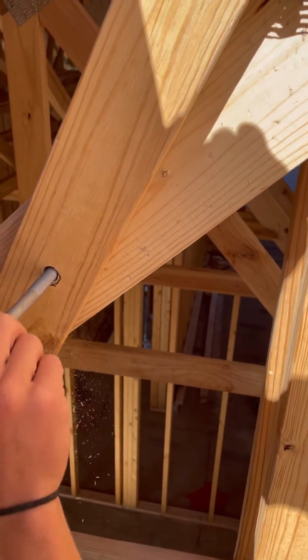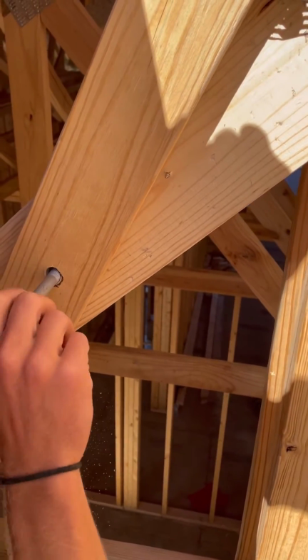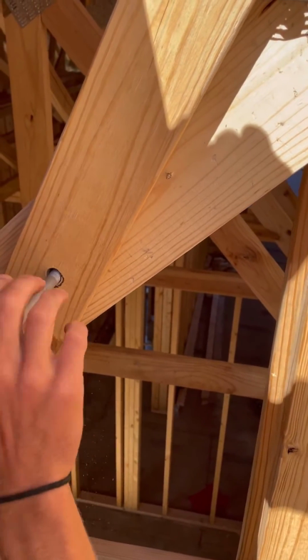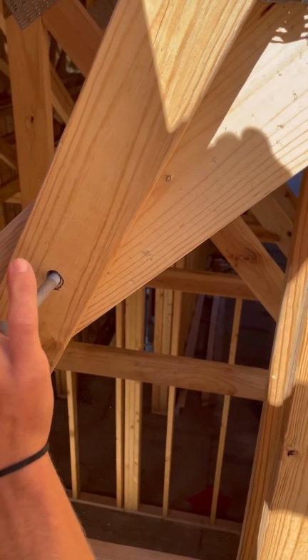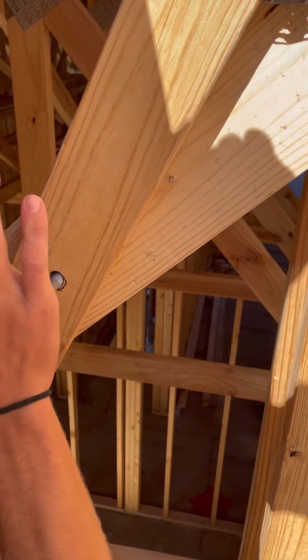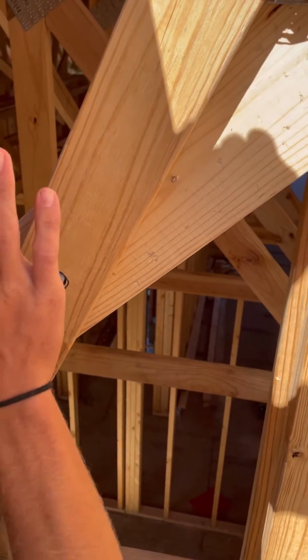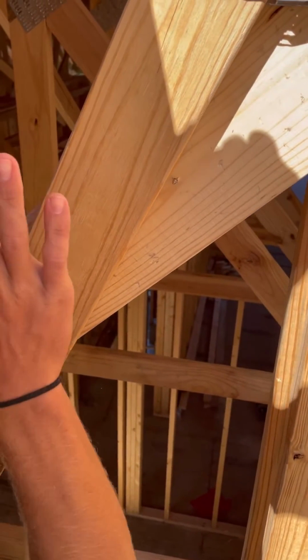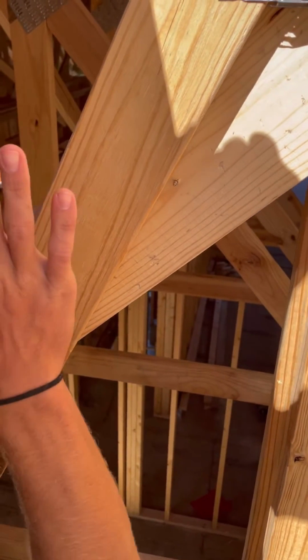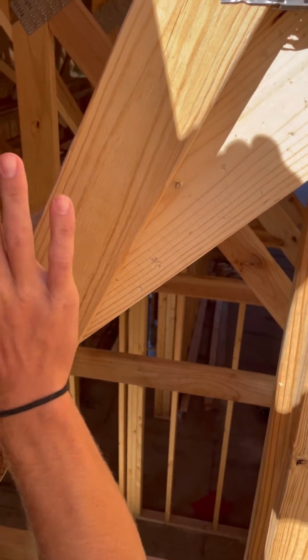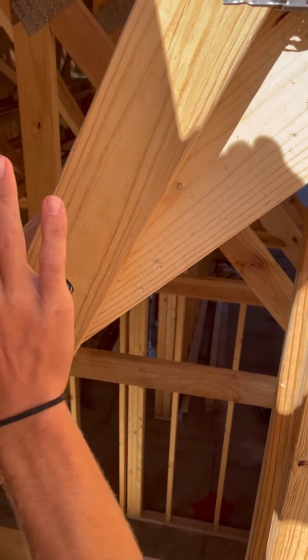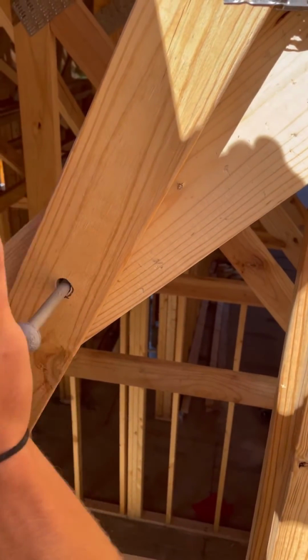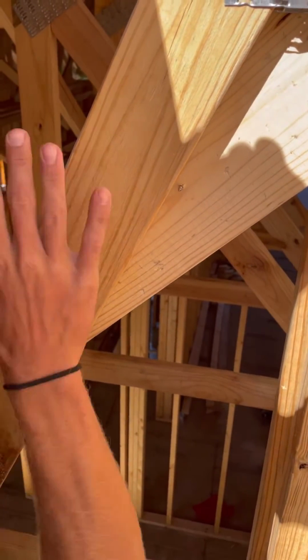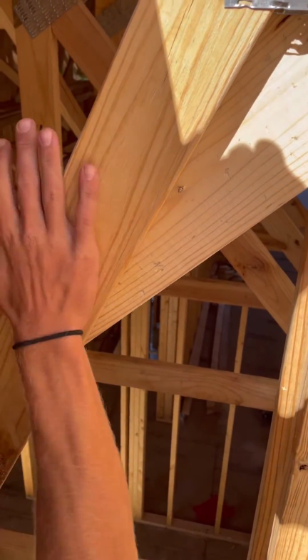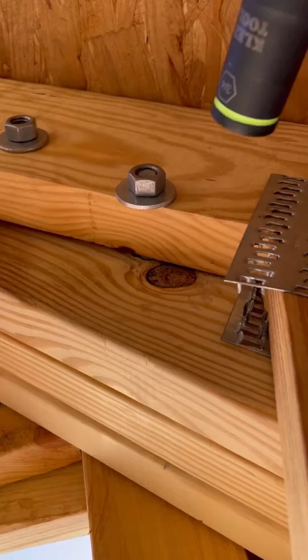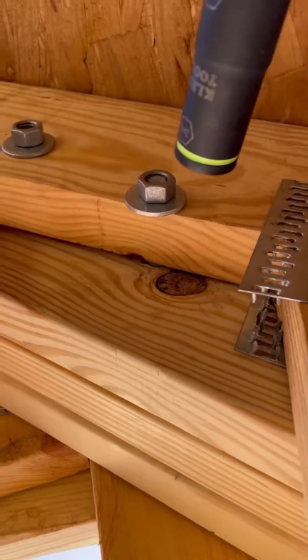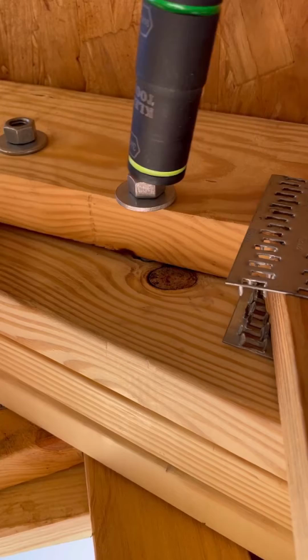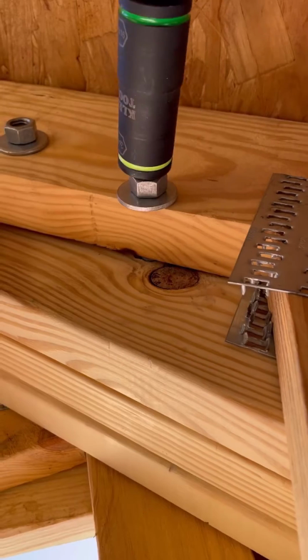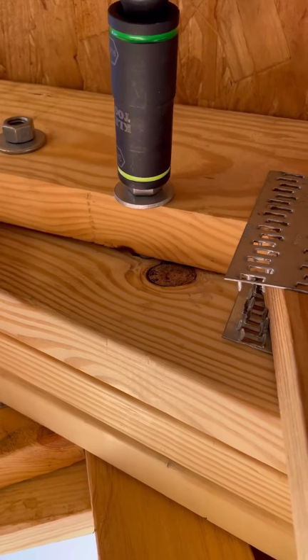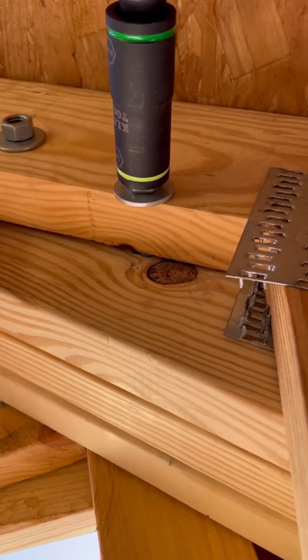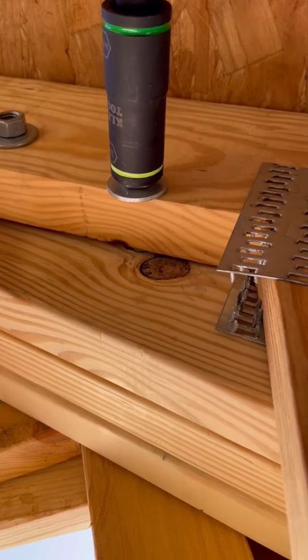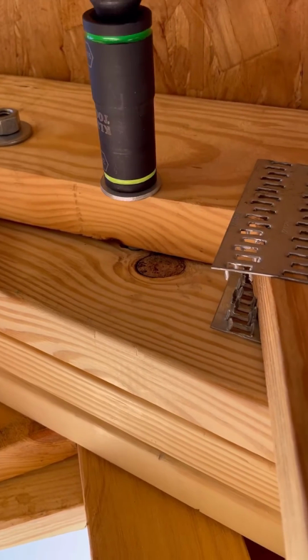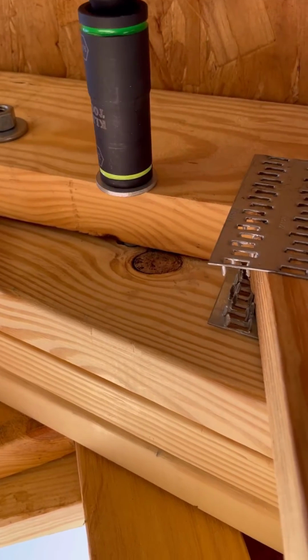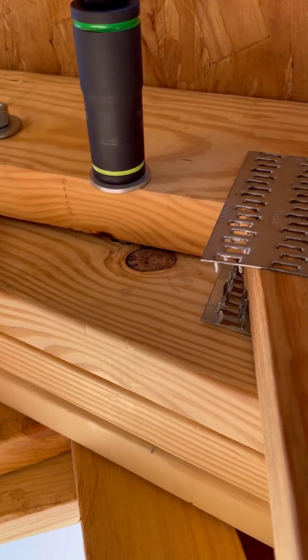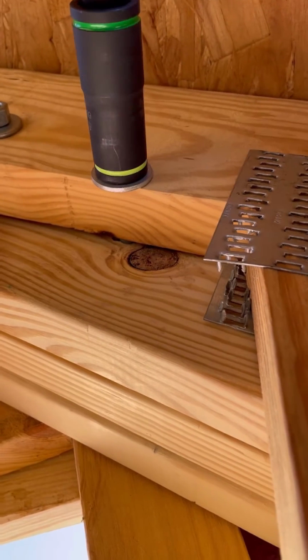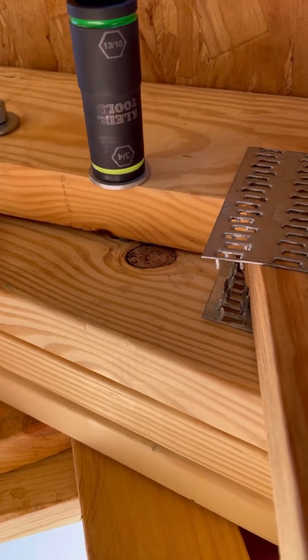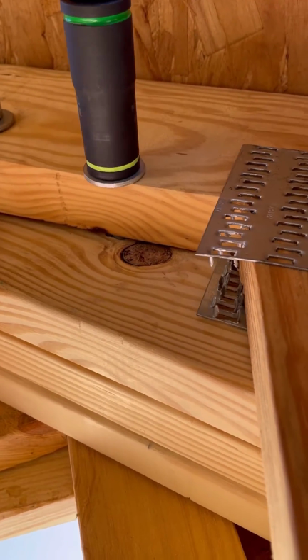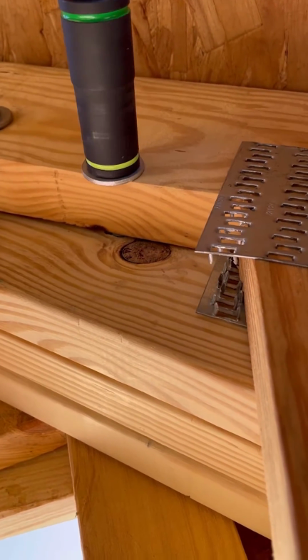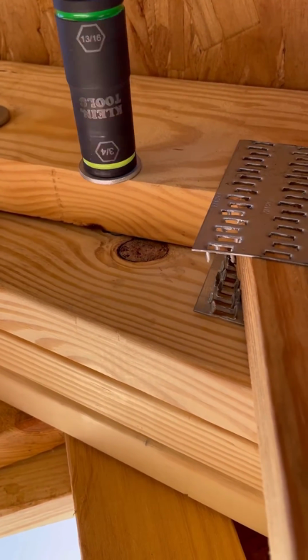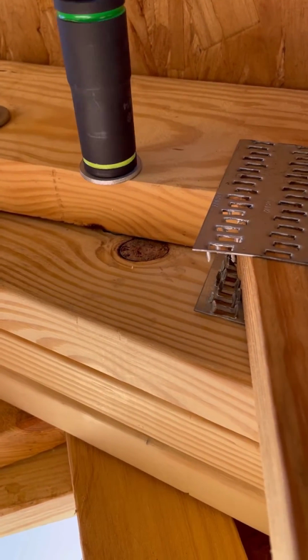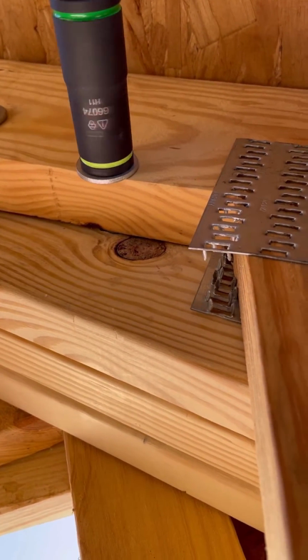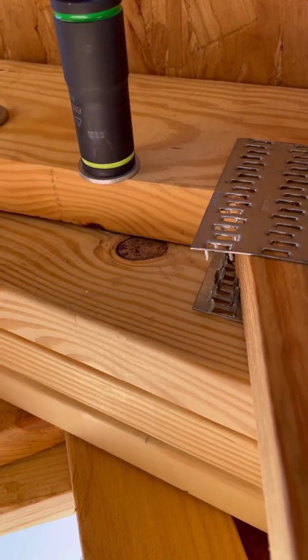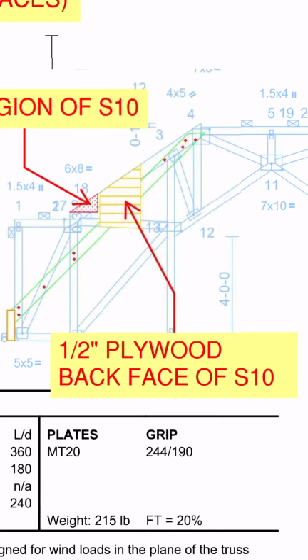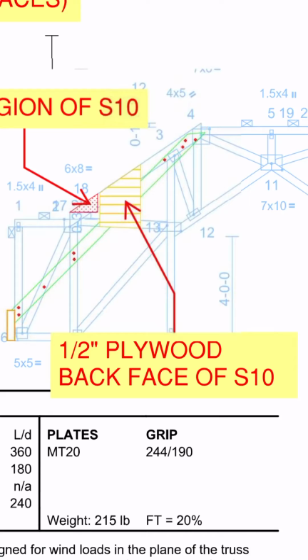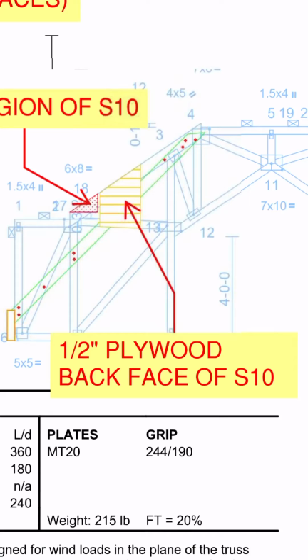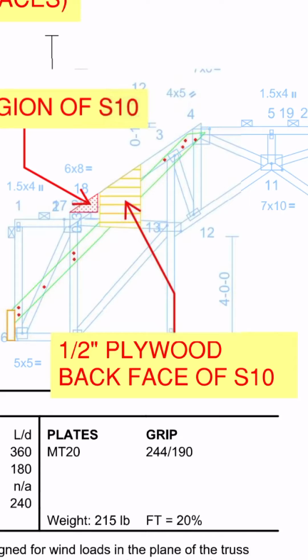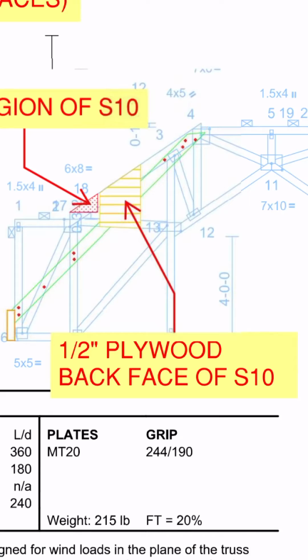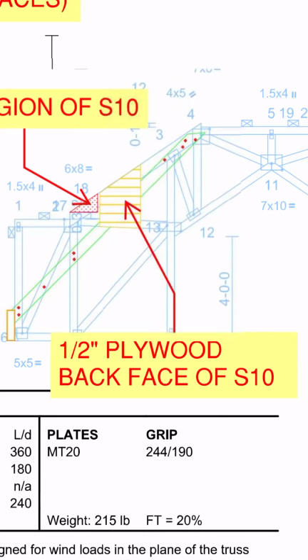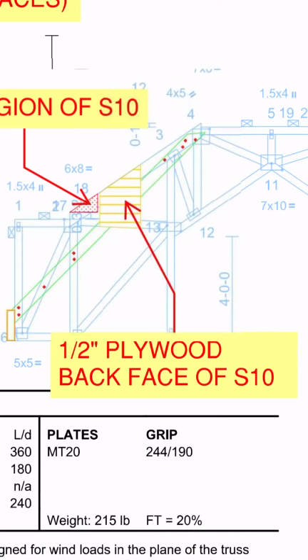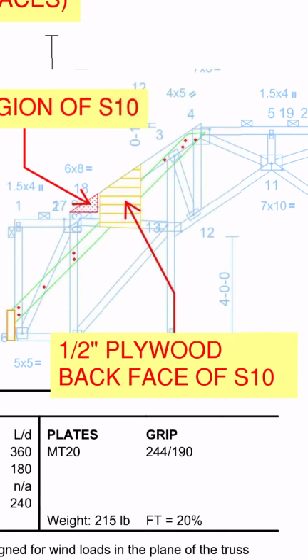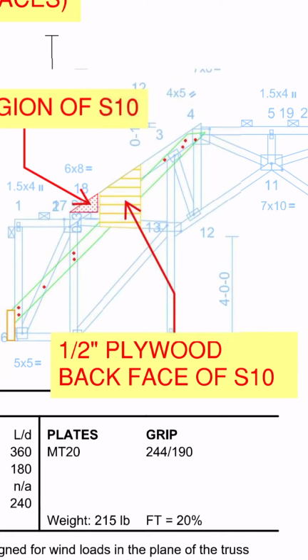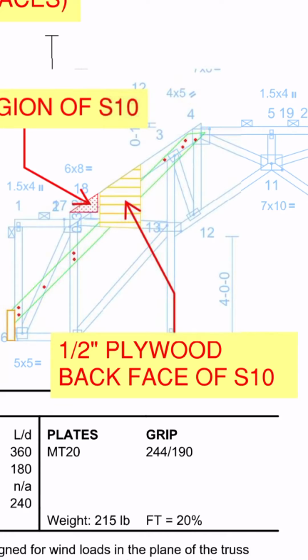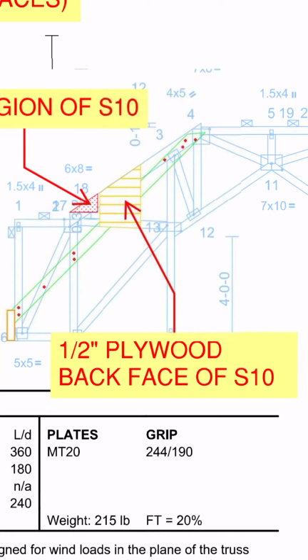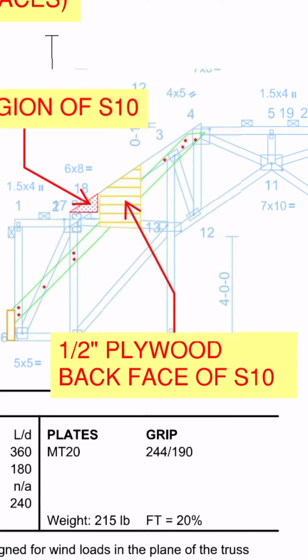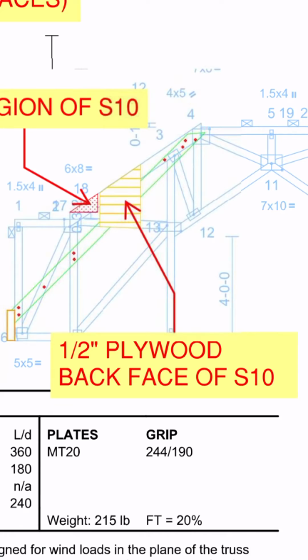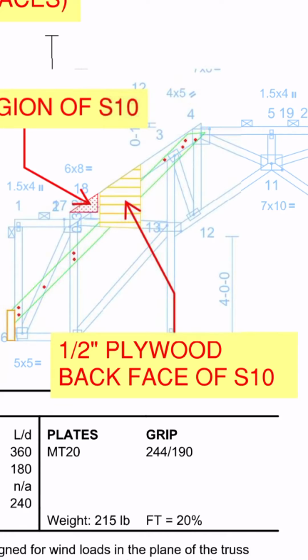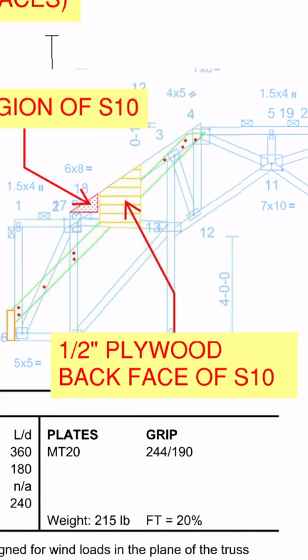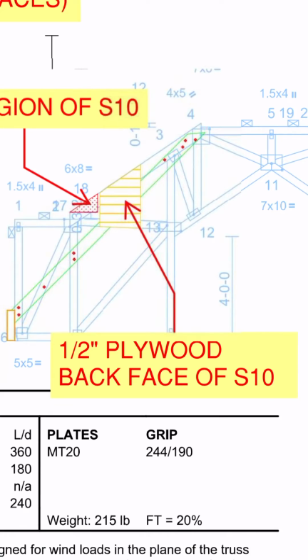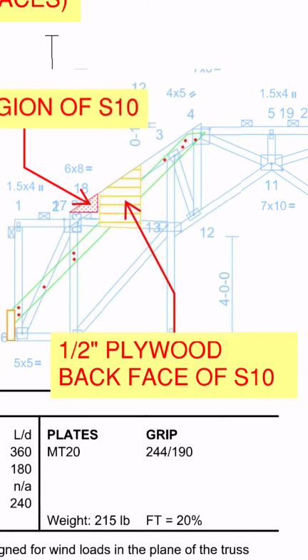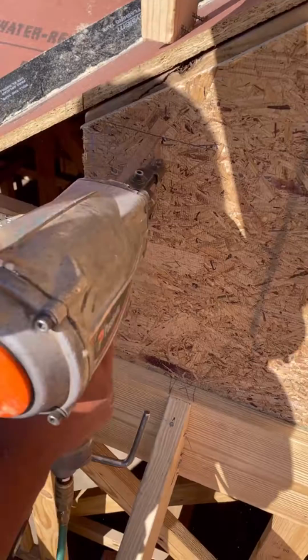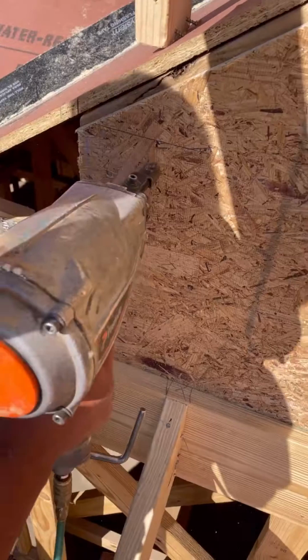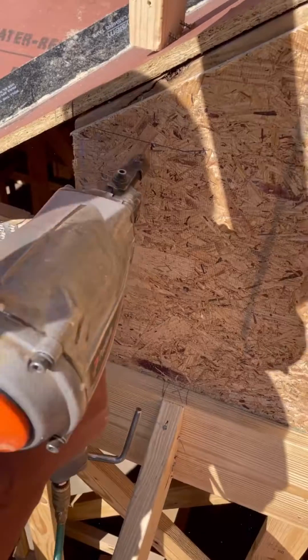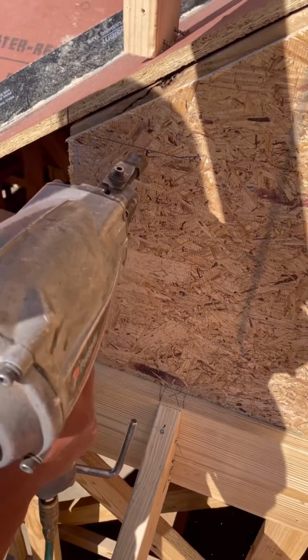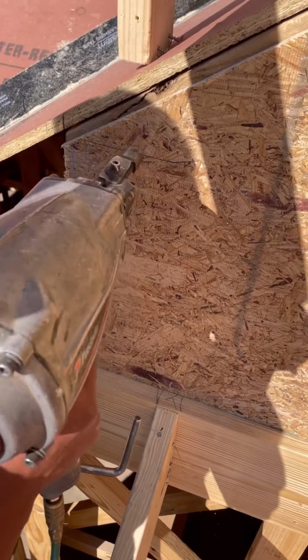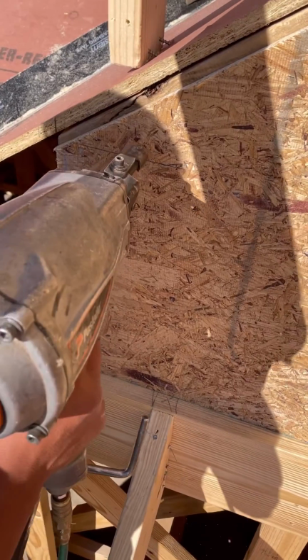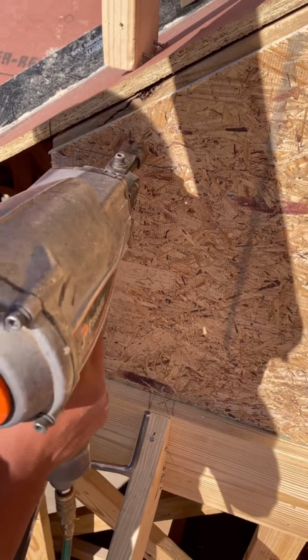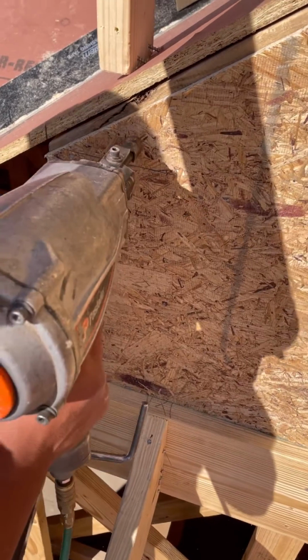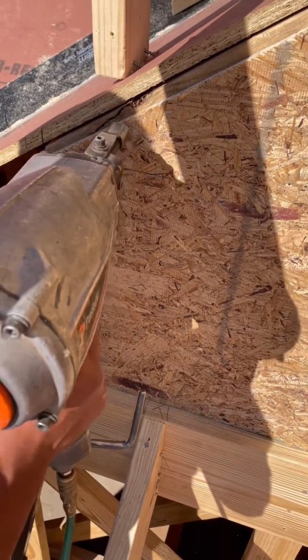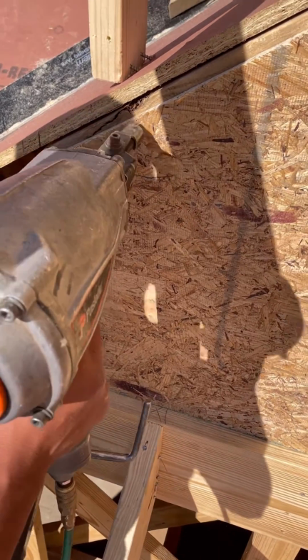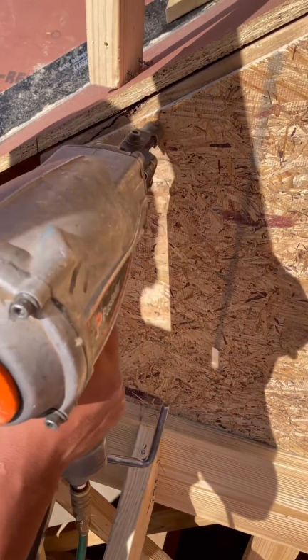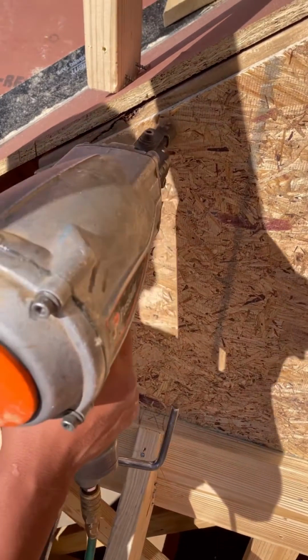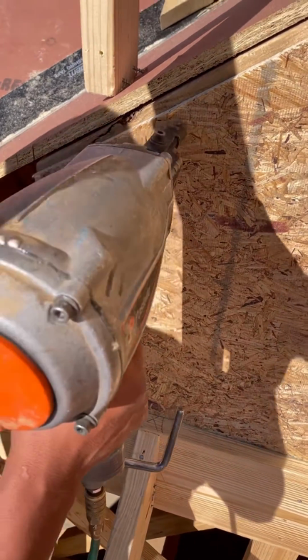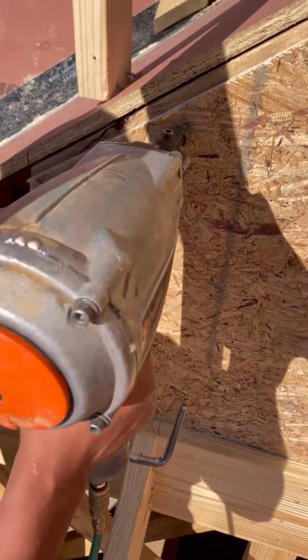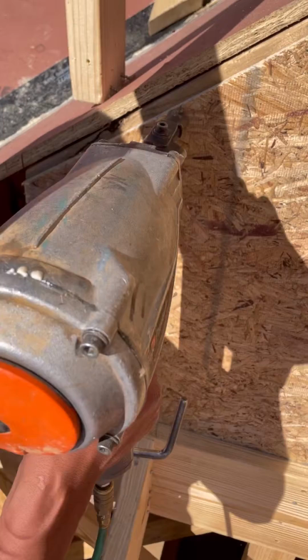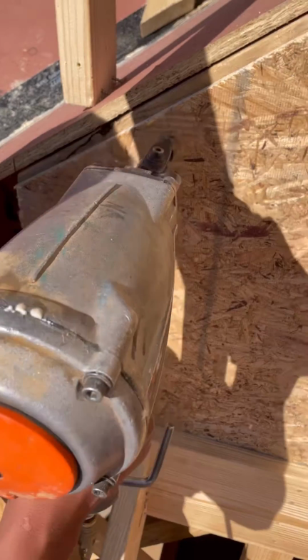Next, a half inch OSB gusset was nailed against the area where we cut the outside of both trusses, using two rows of nails three inches on center.